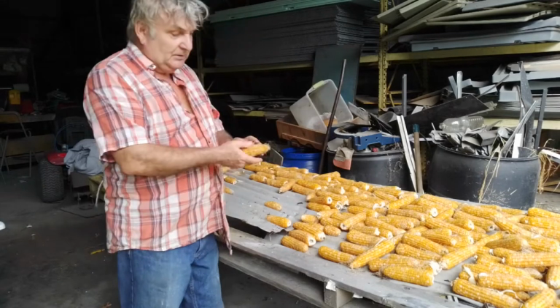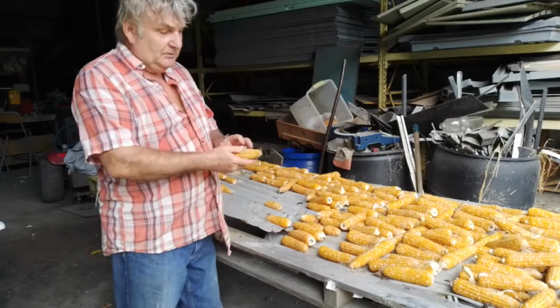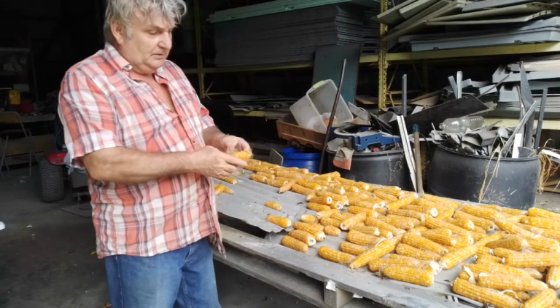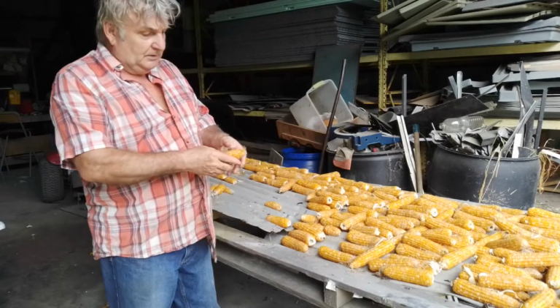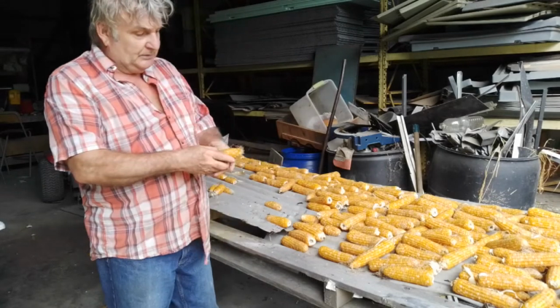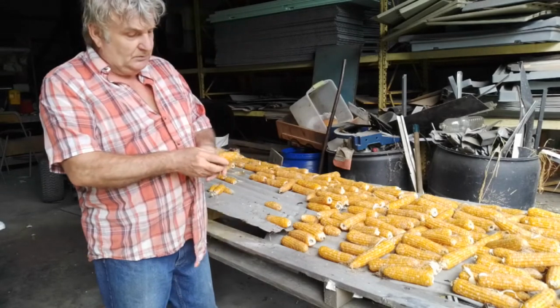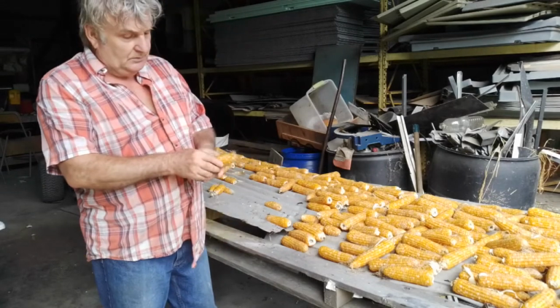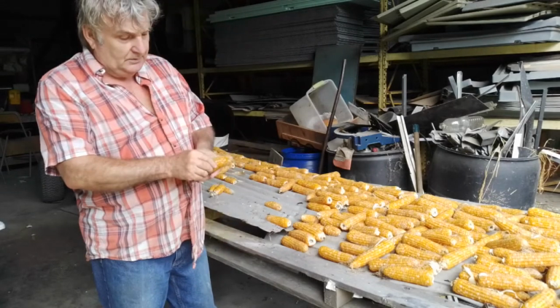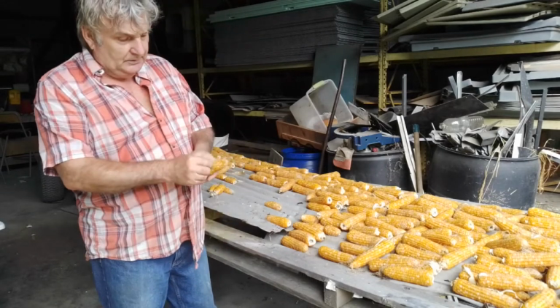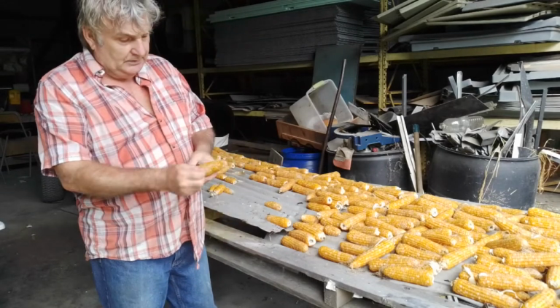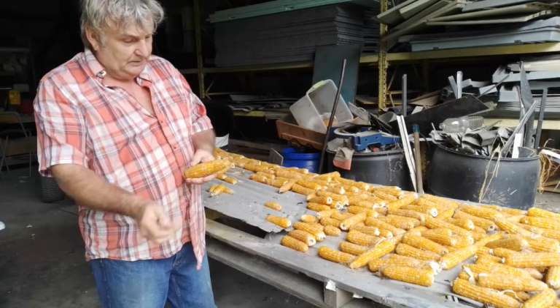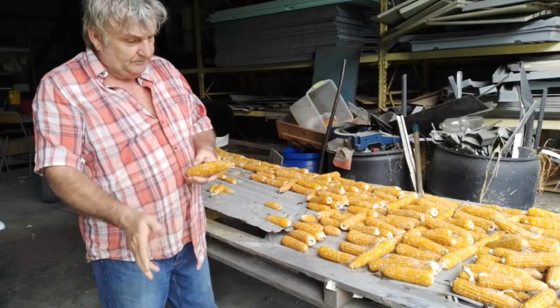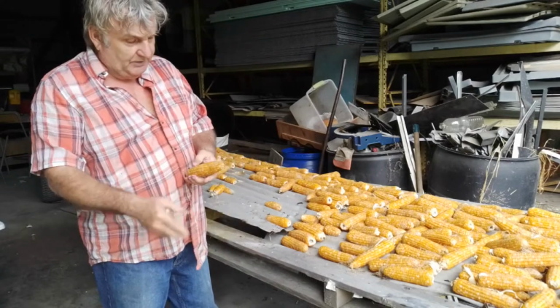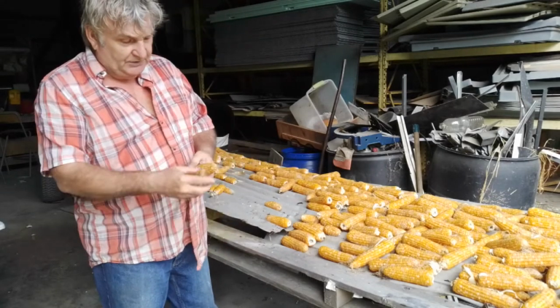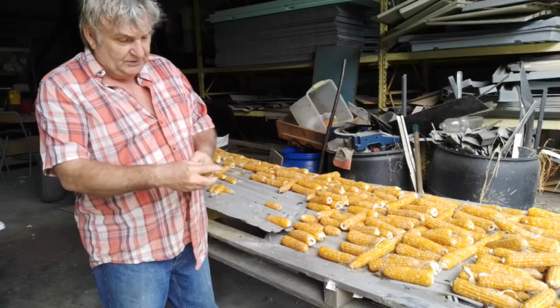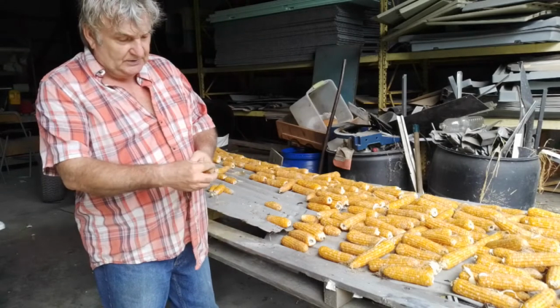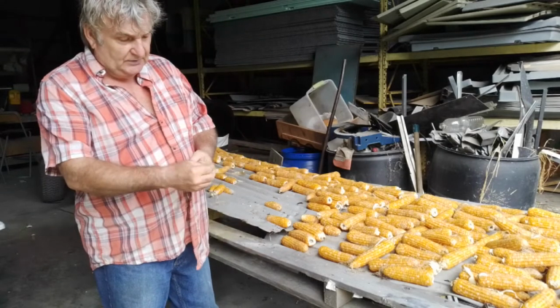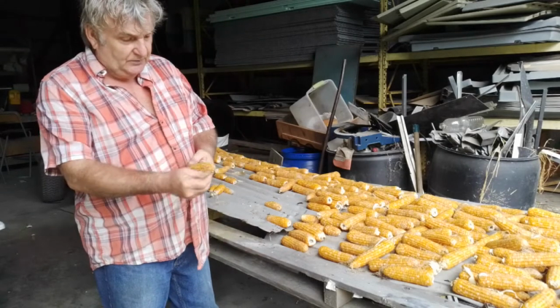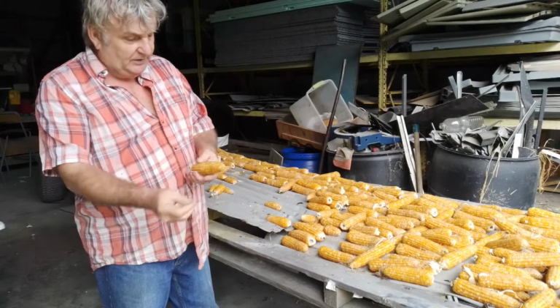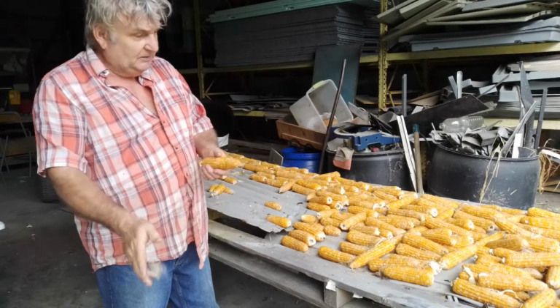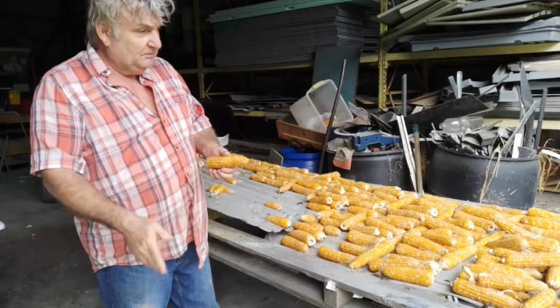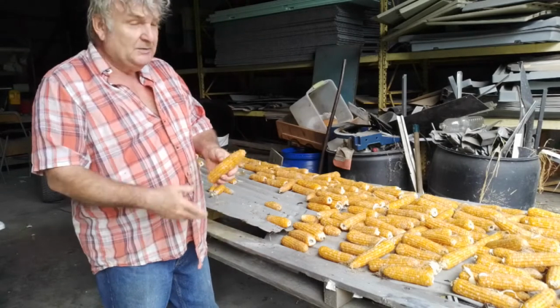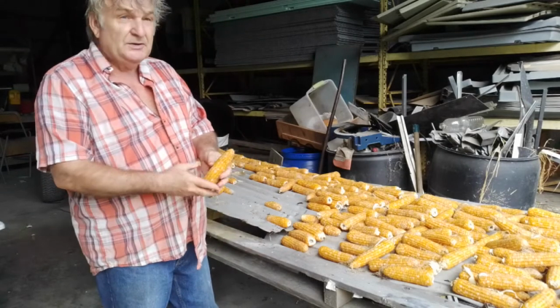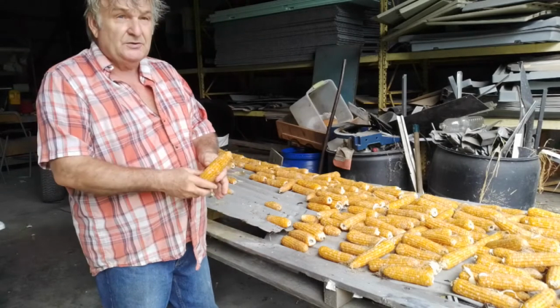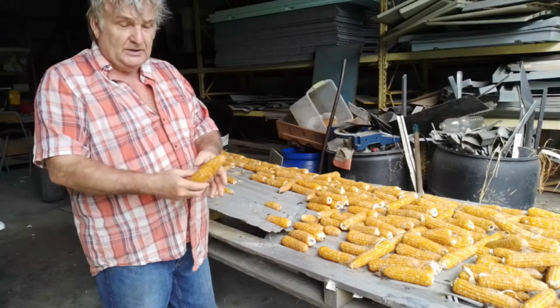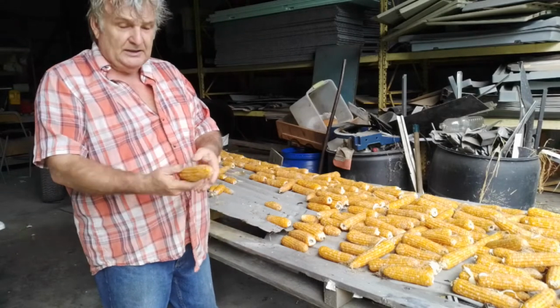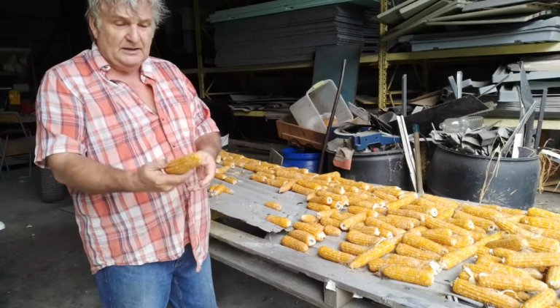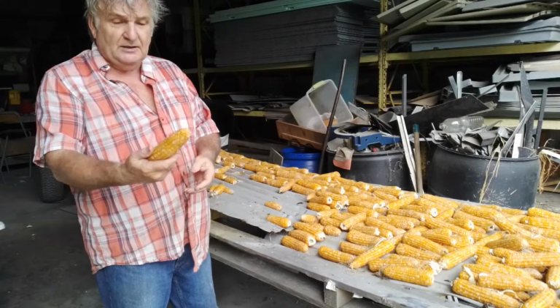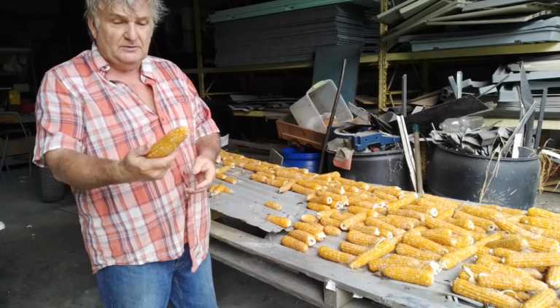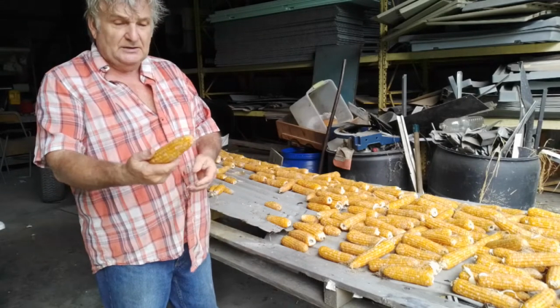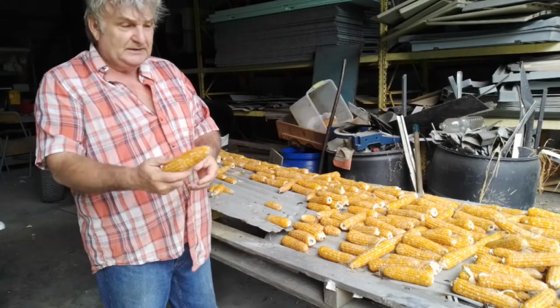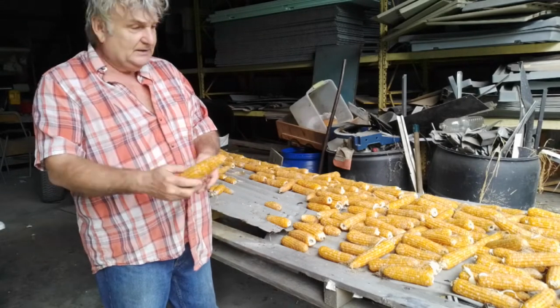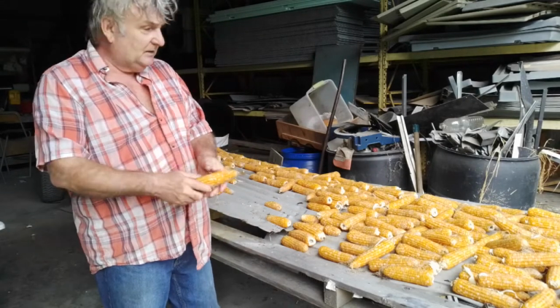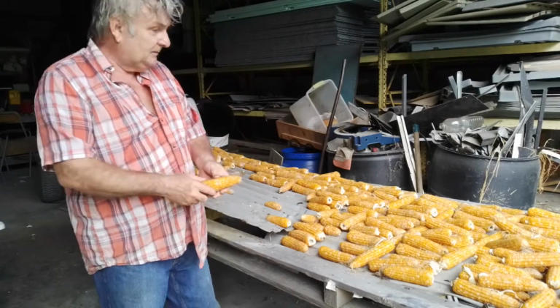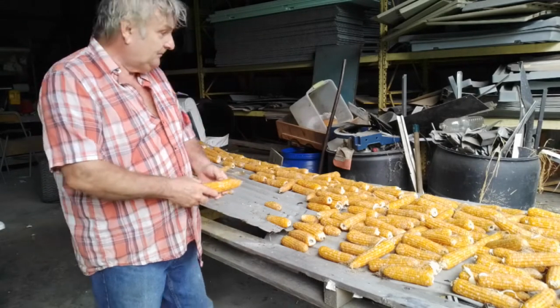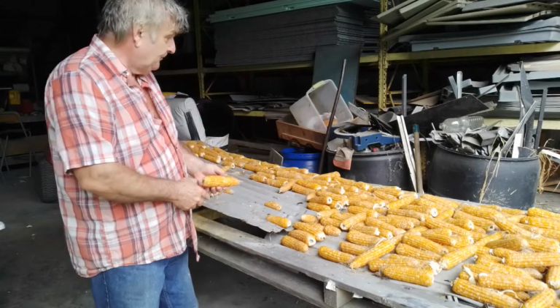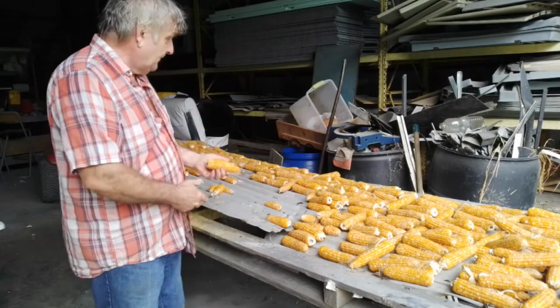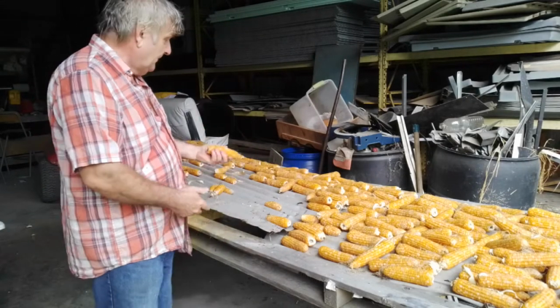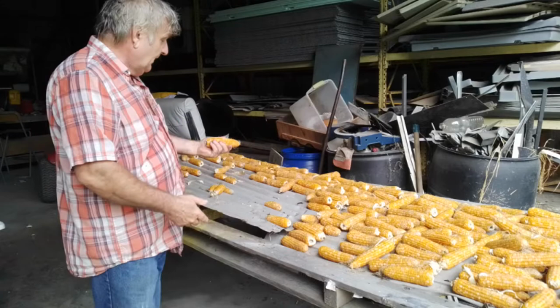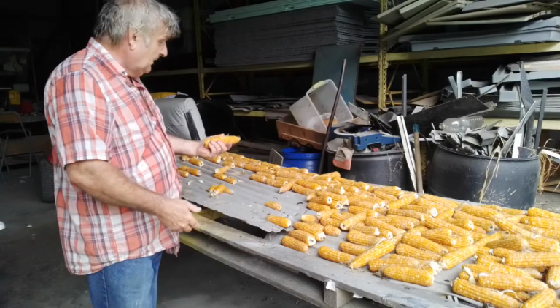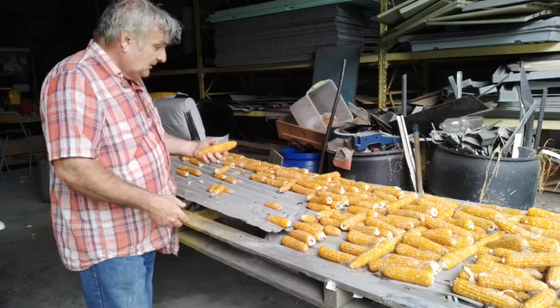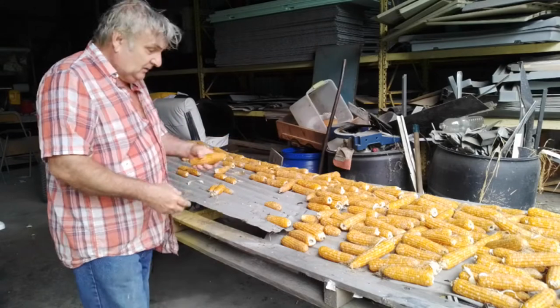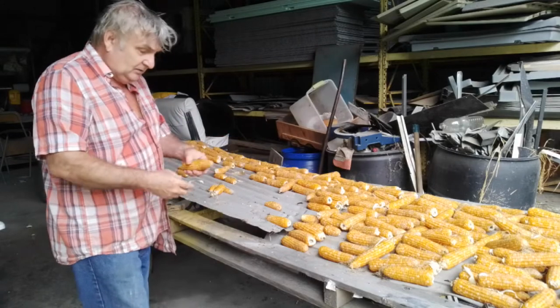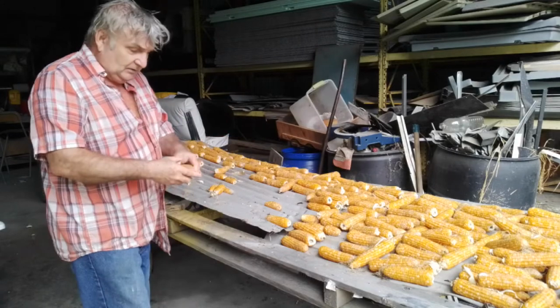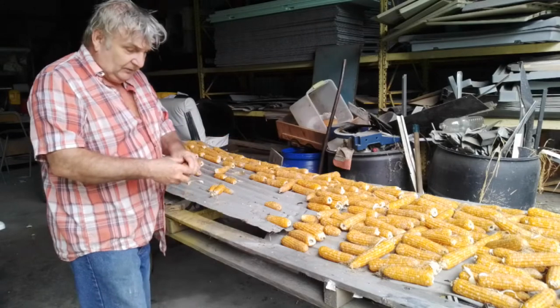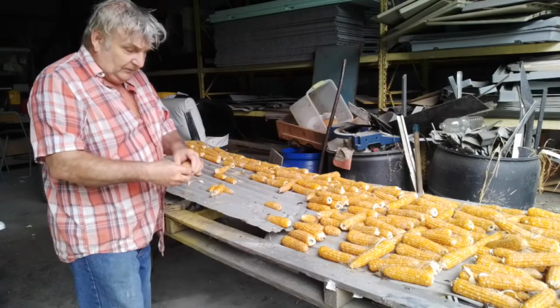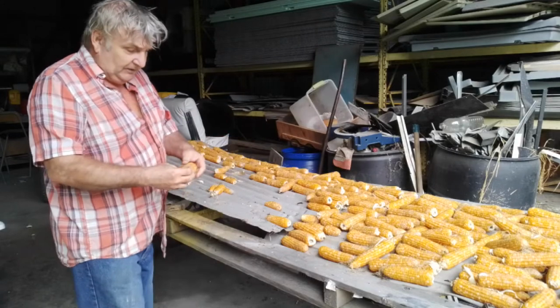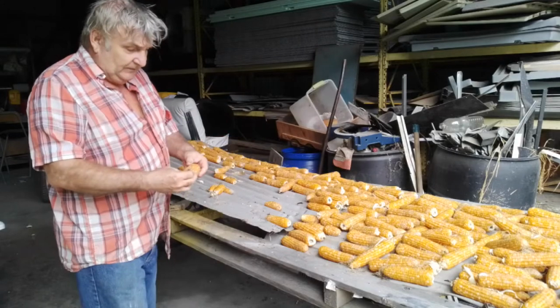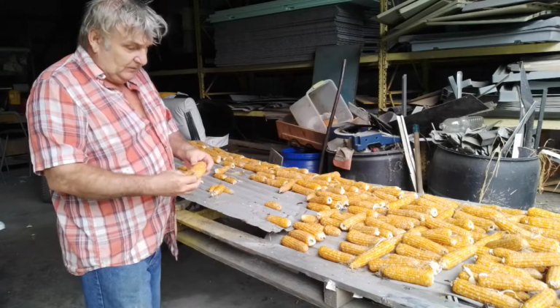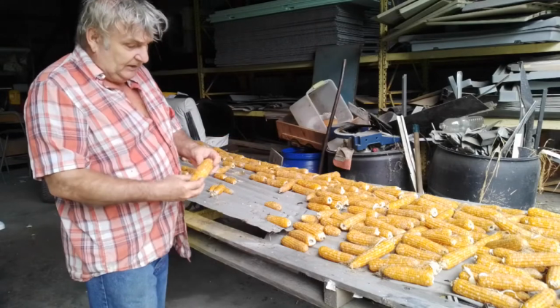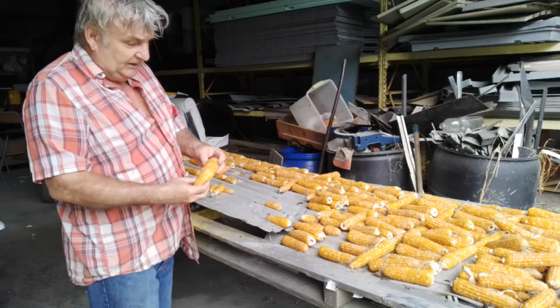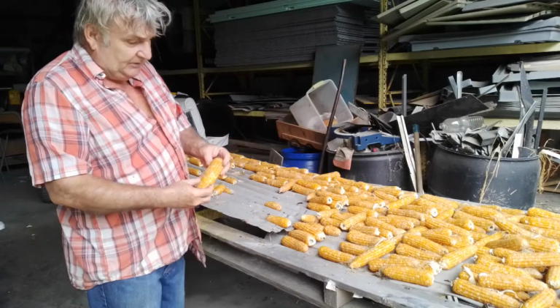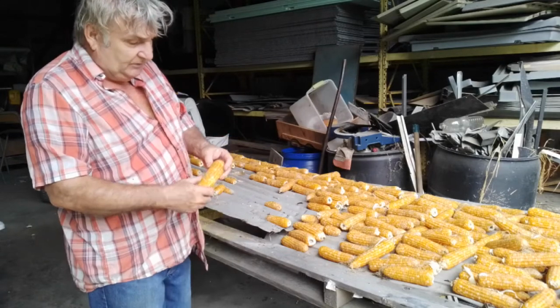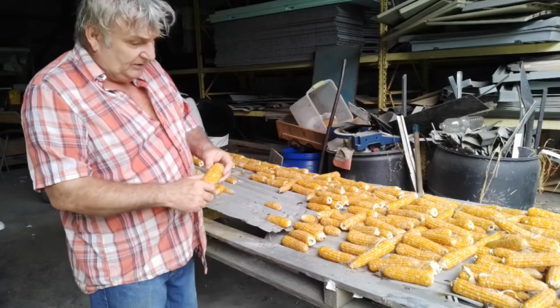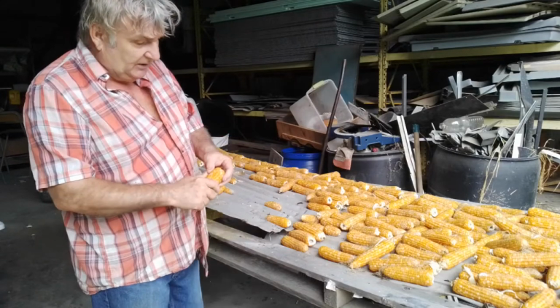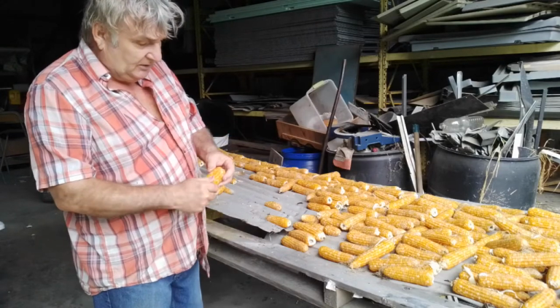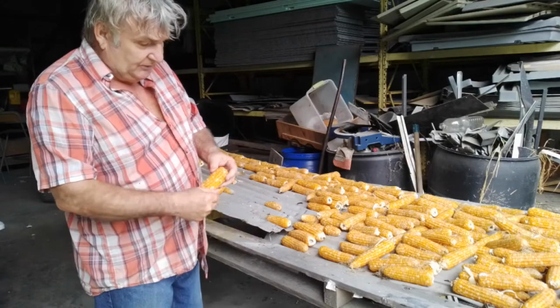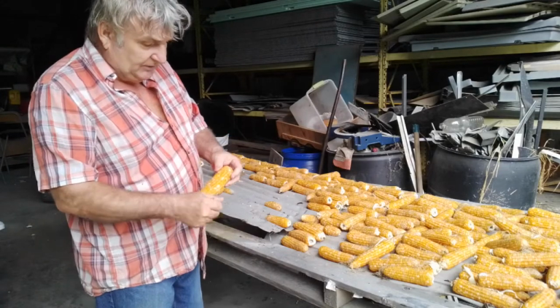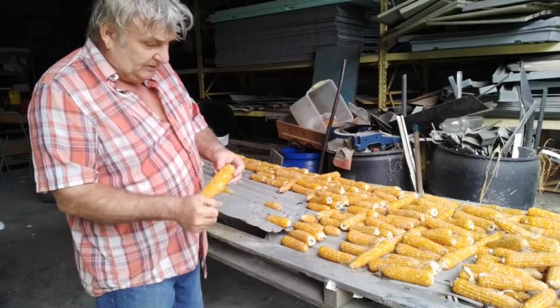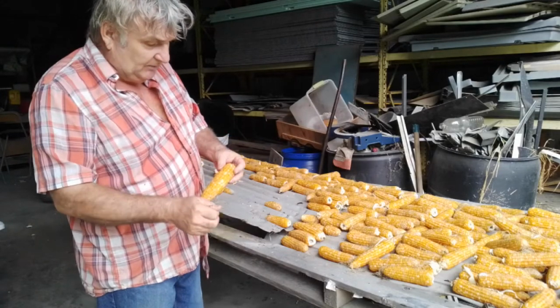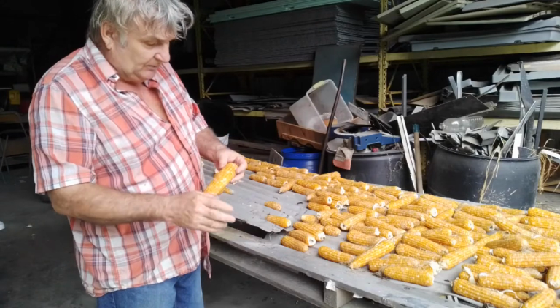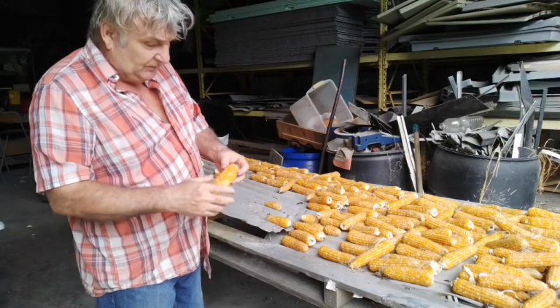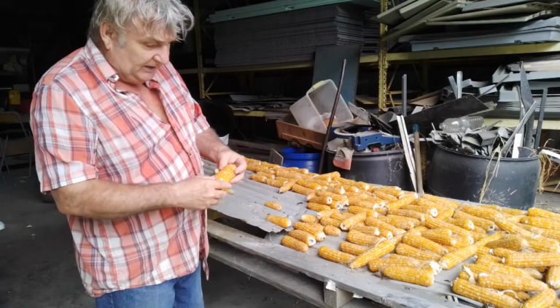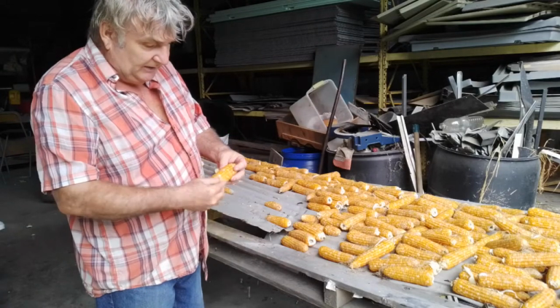I grew this corn — peaches and cream — dried it out in the sun. It took 3 or 4 days to dry it out just about right.